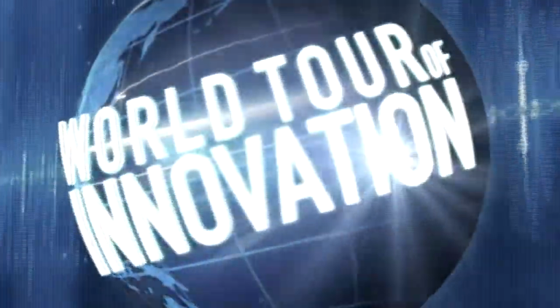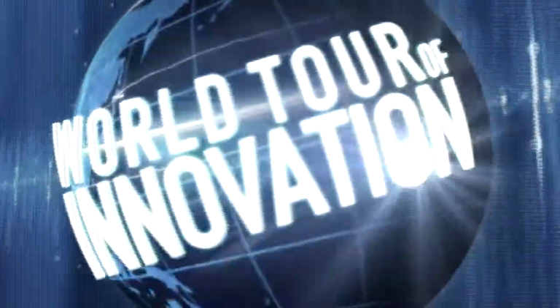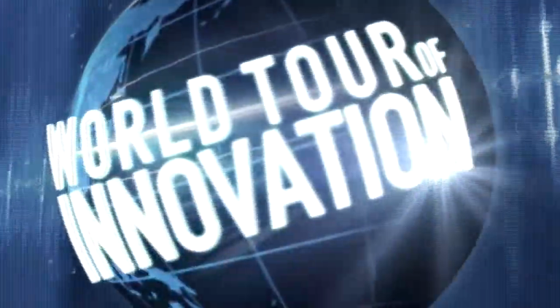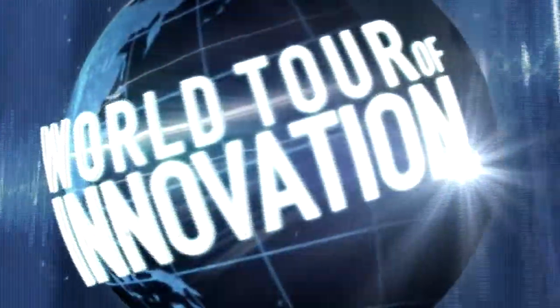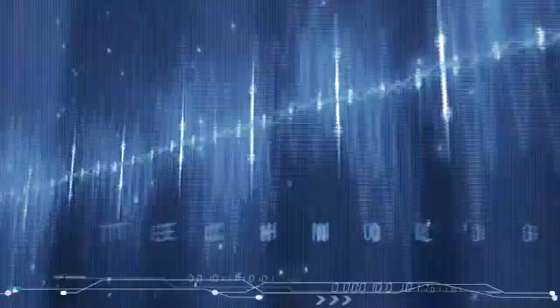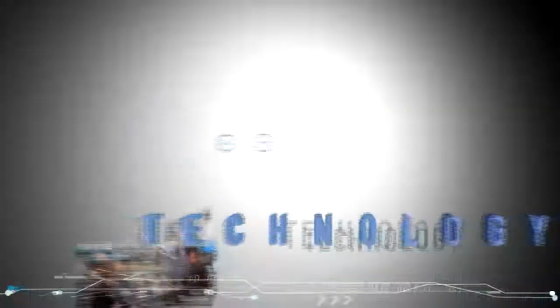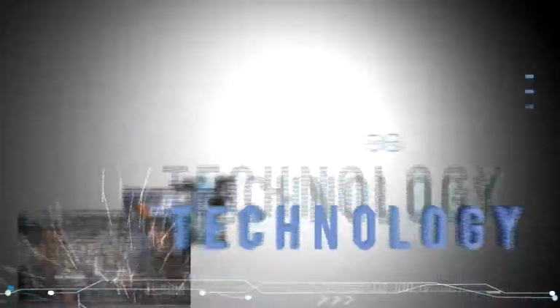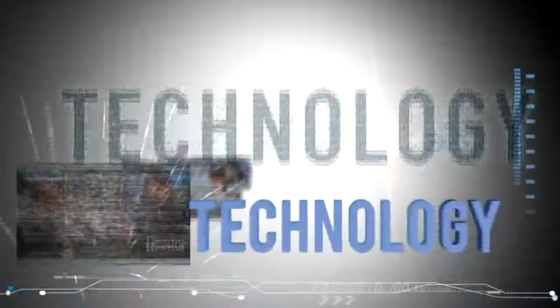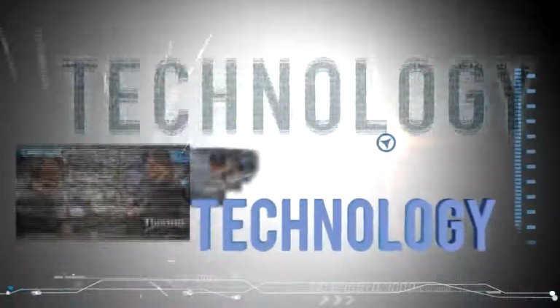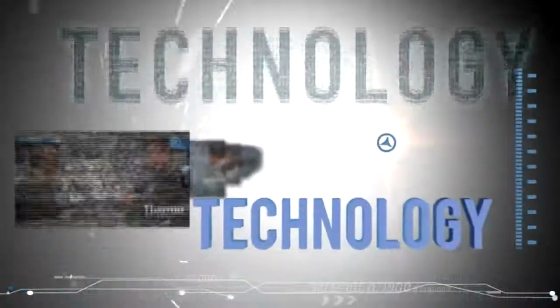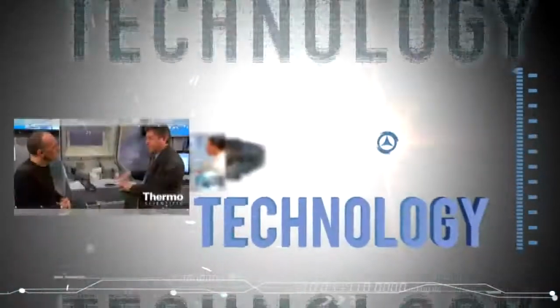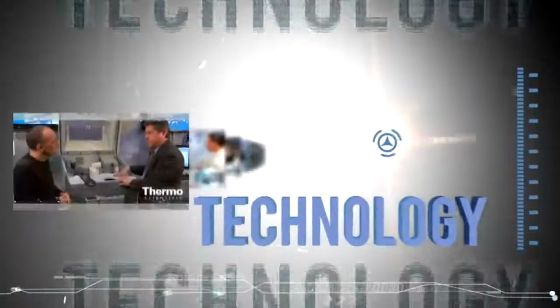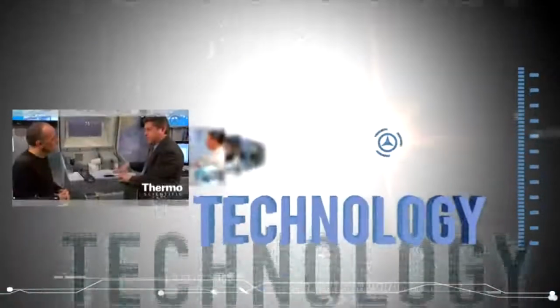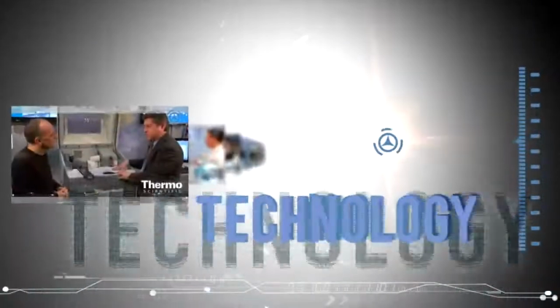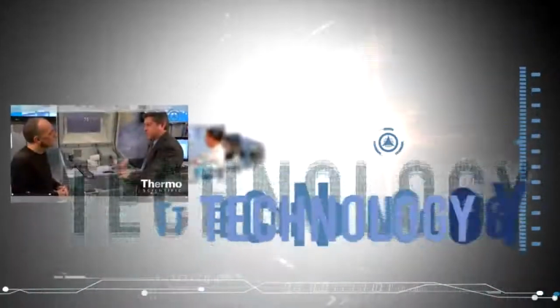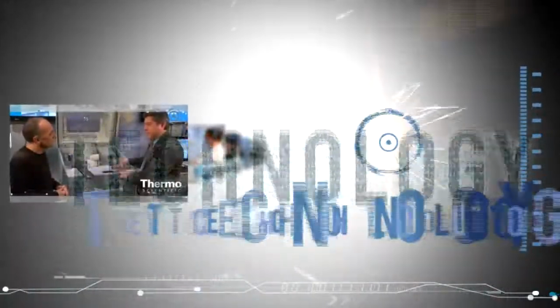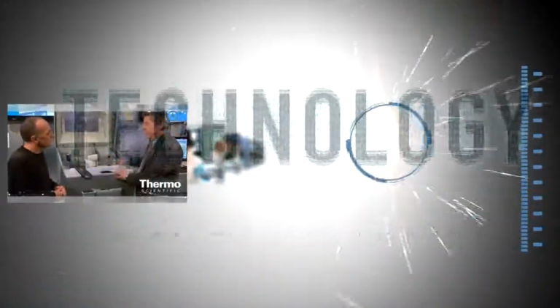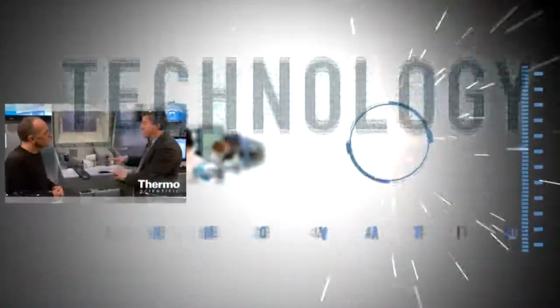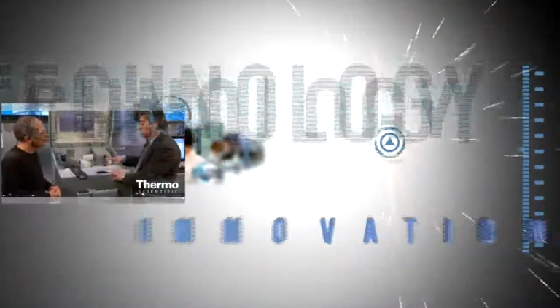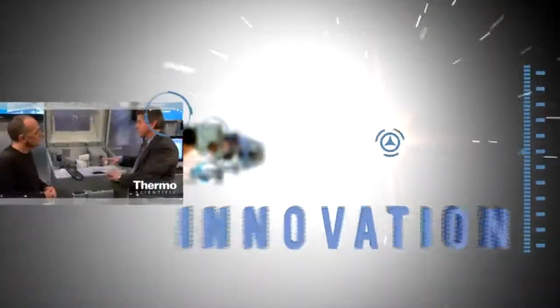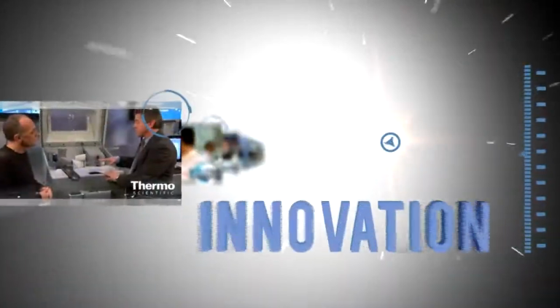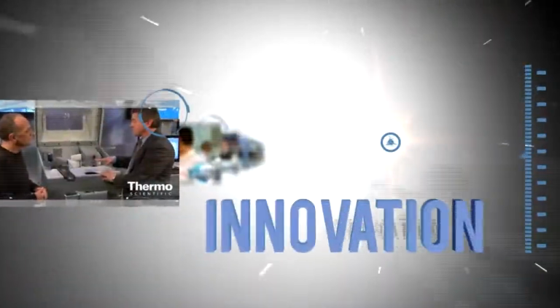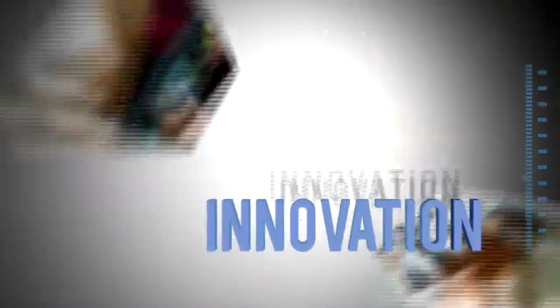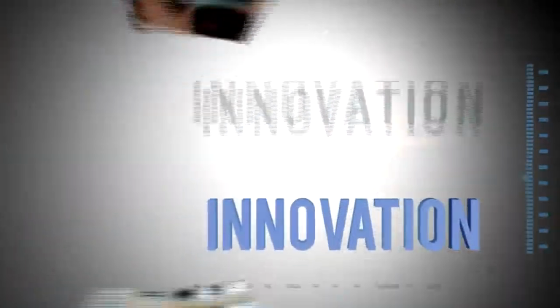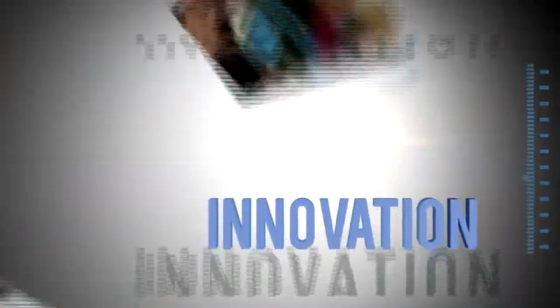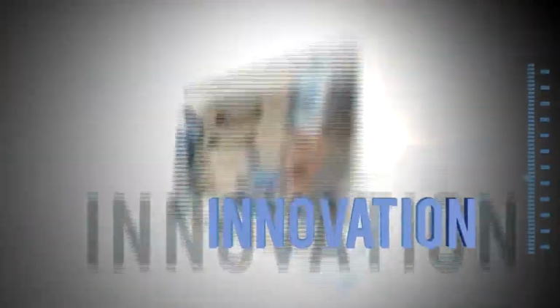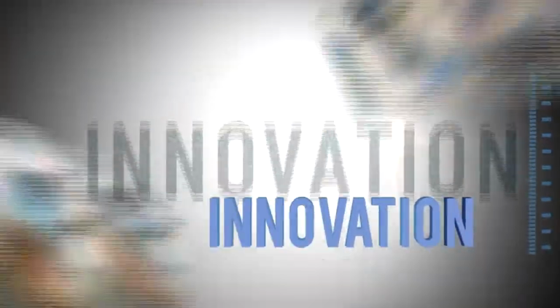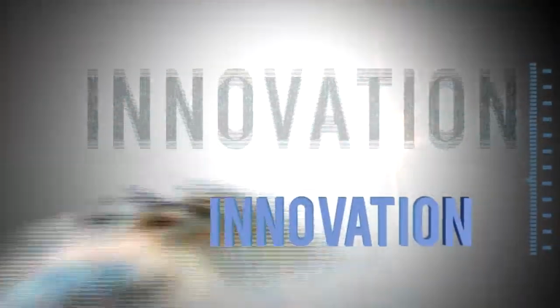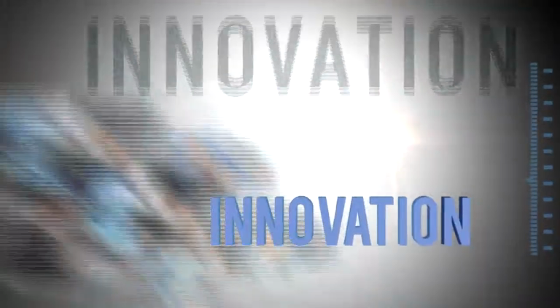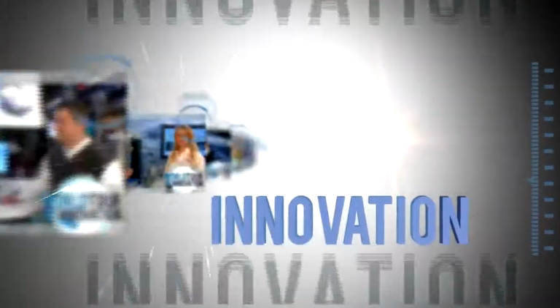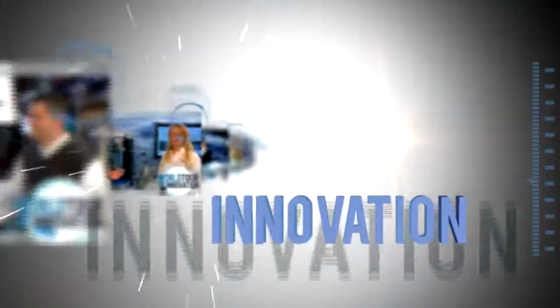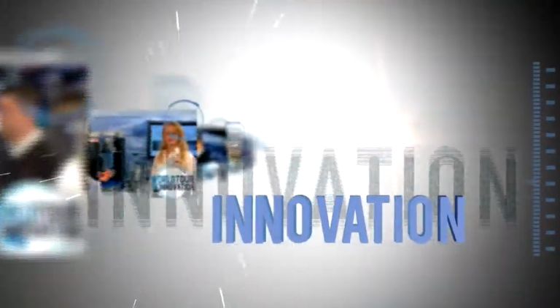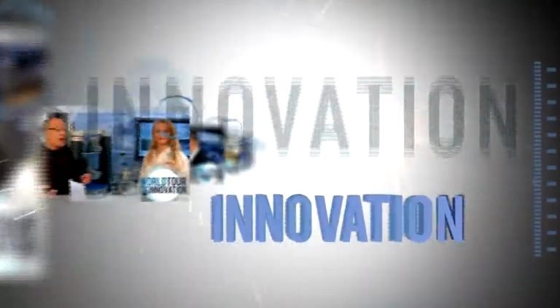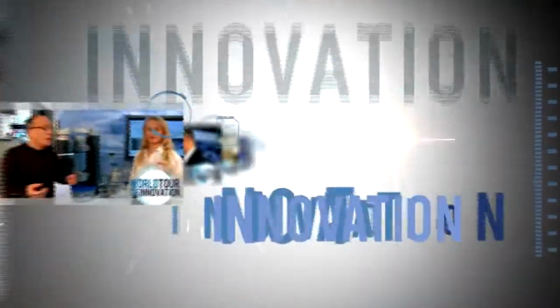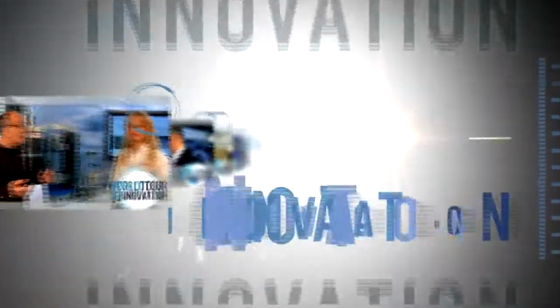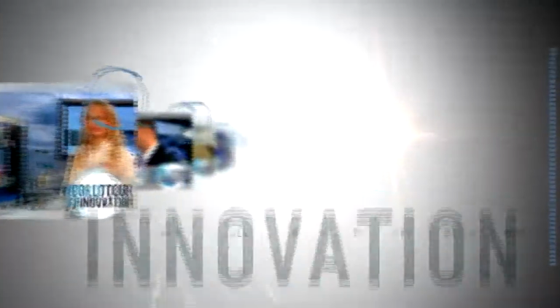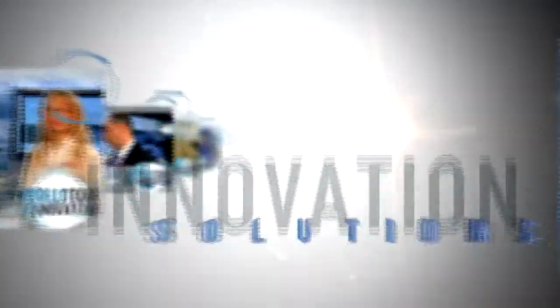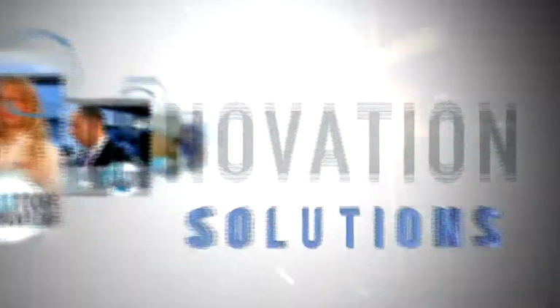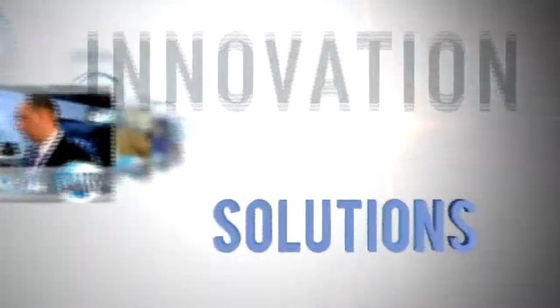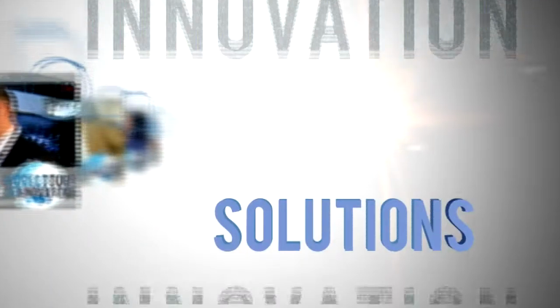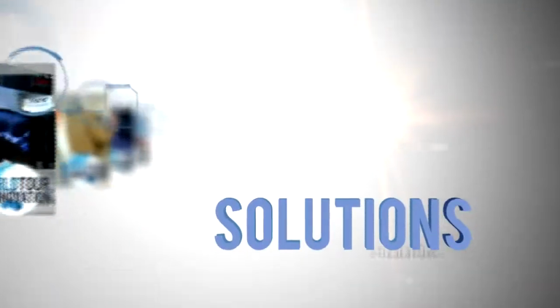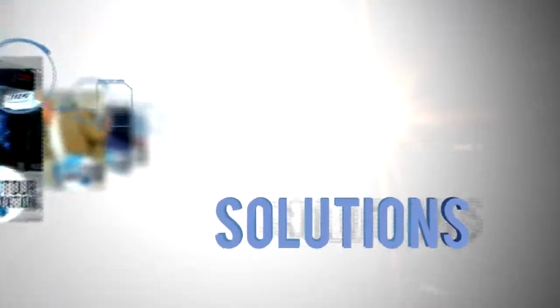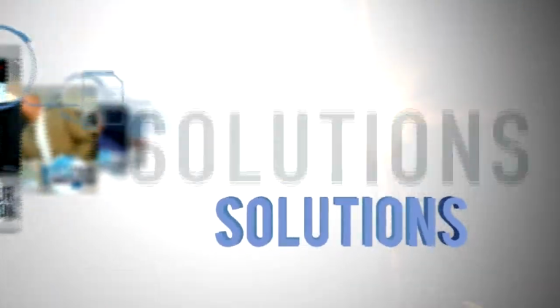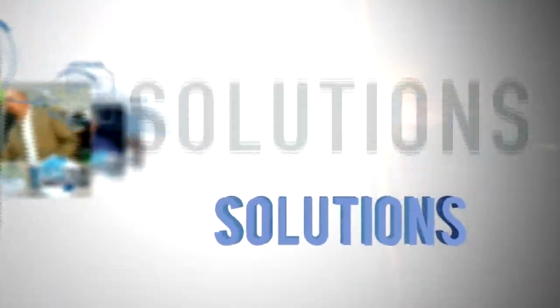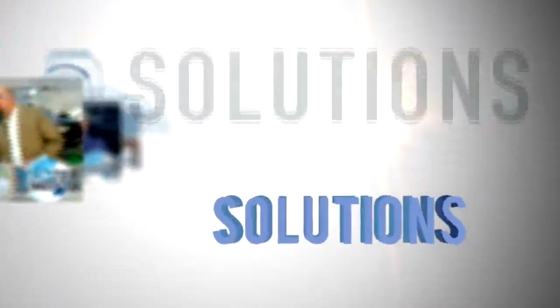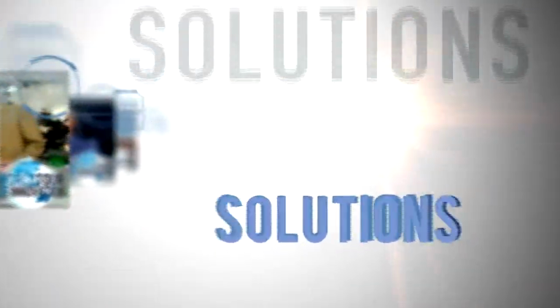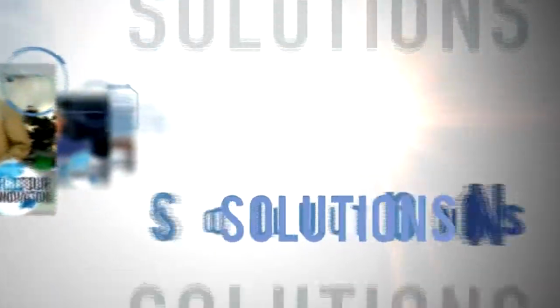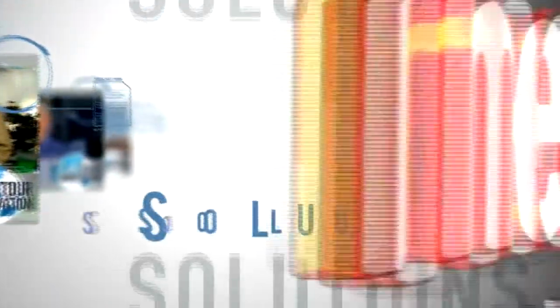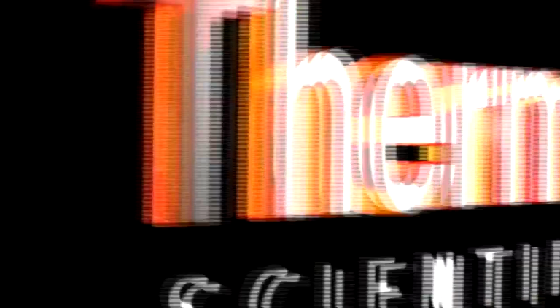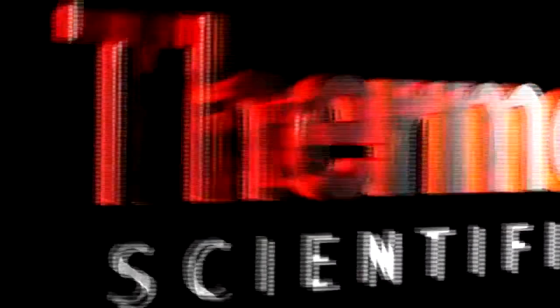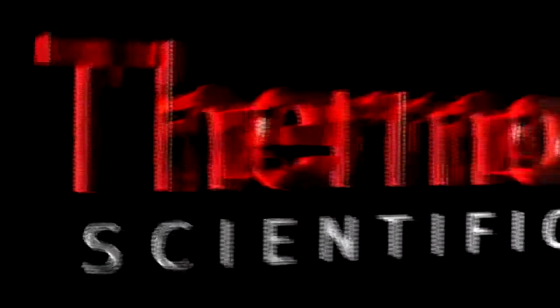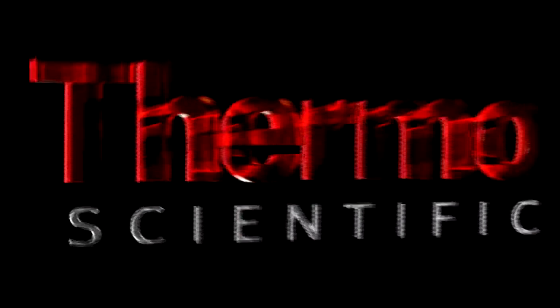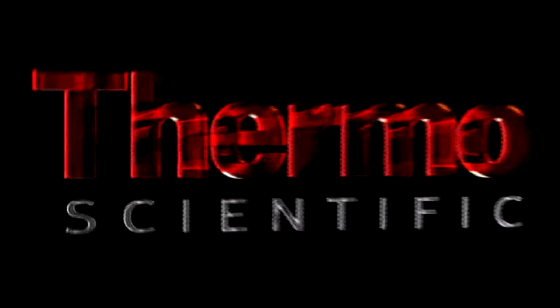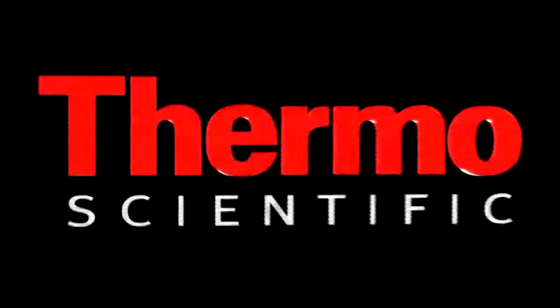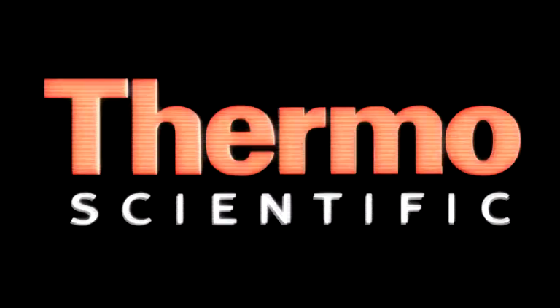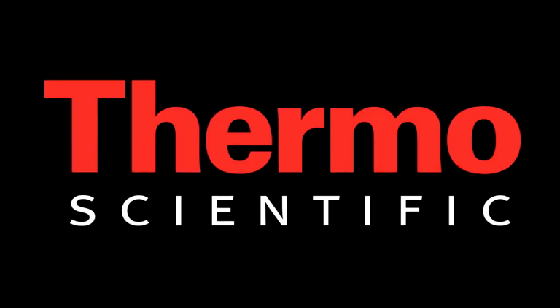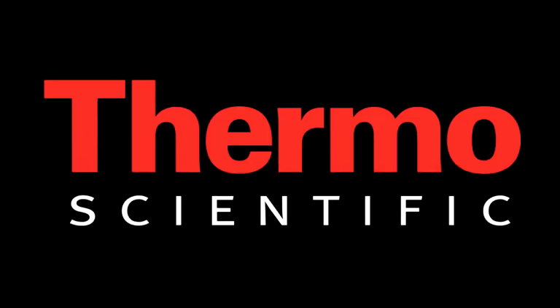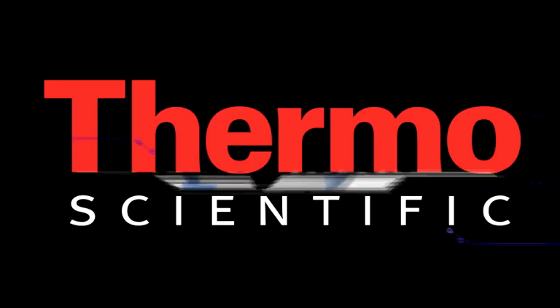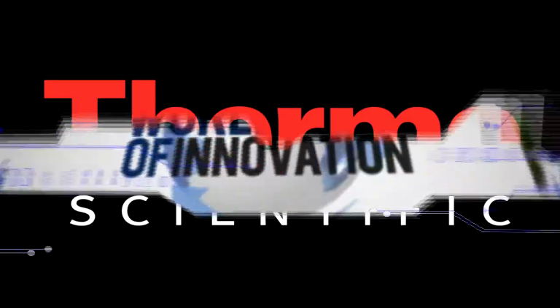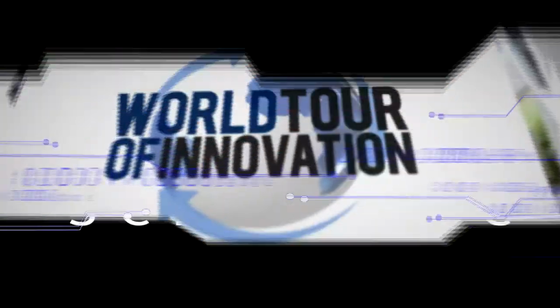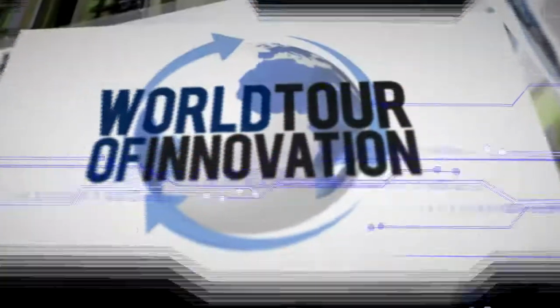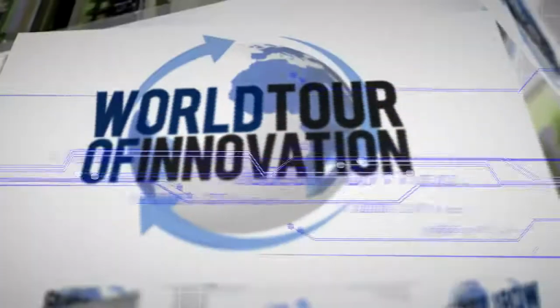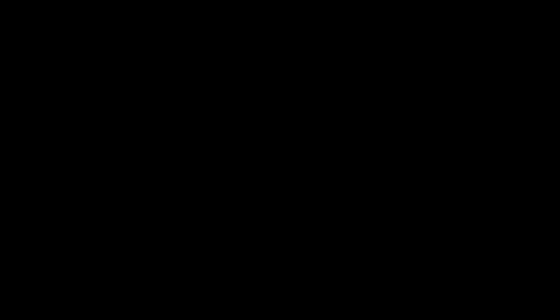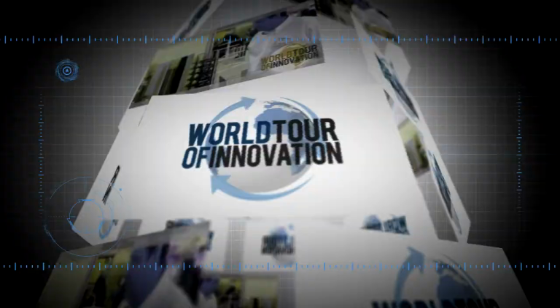Thanks for watching. Explore all our air quality instrument solutions at thermoscientific.com/AQI.